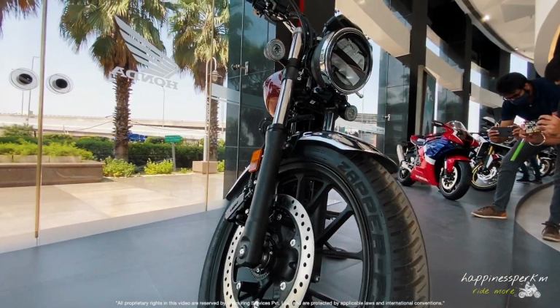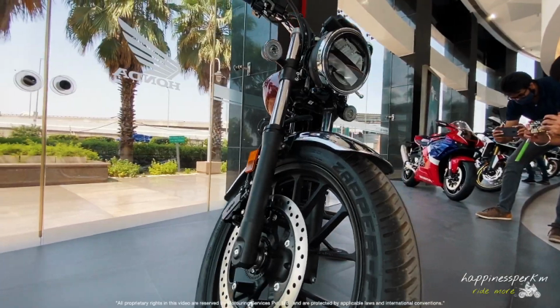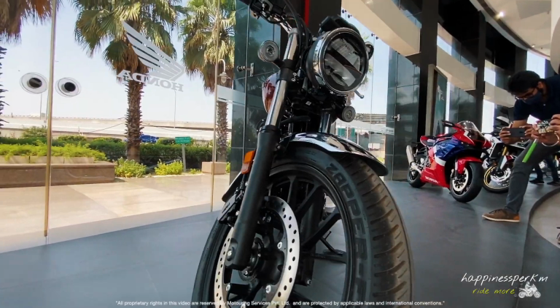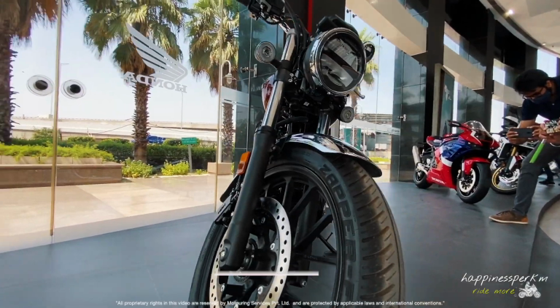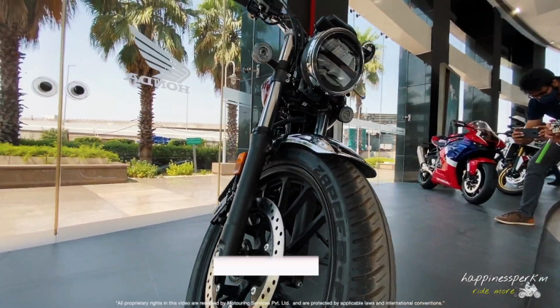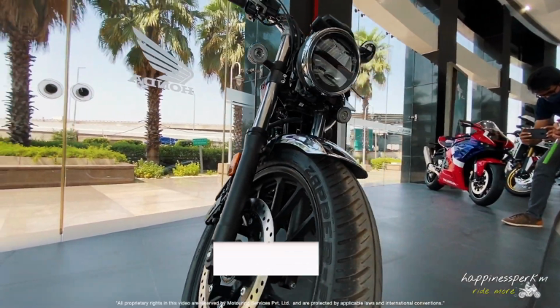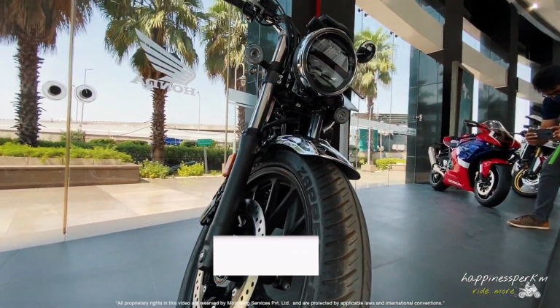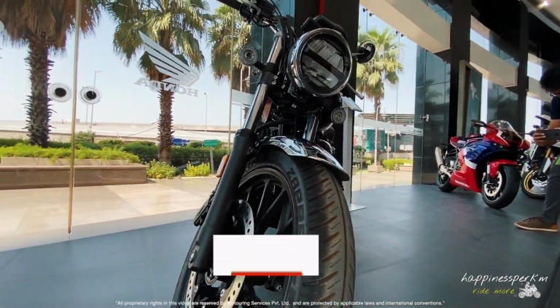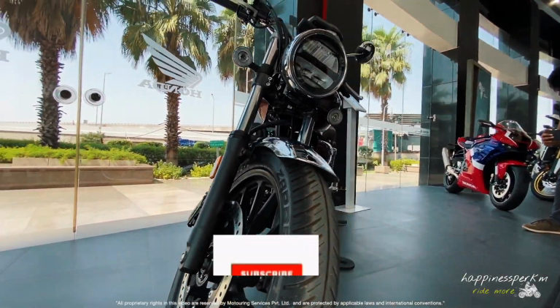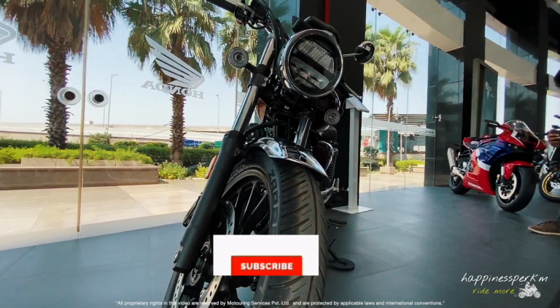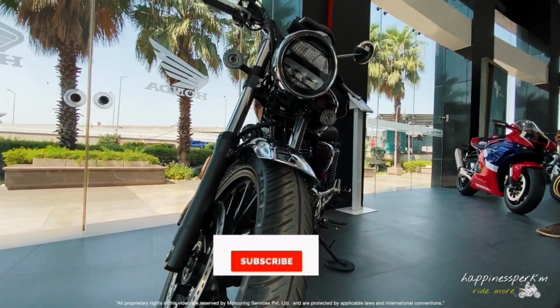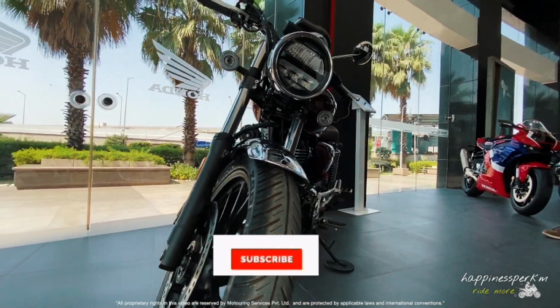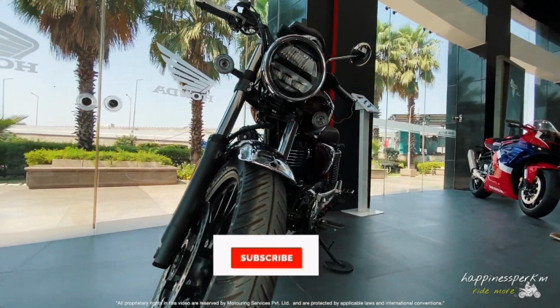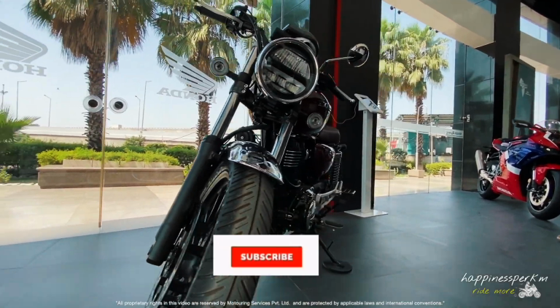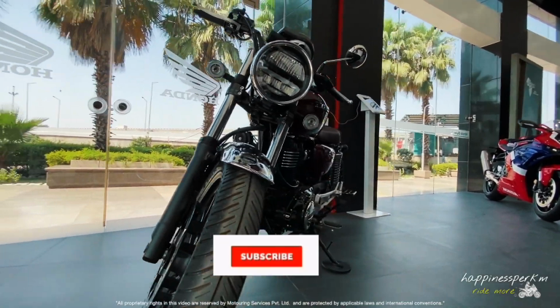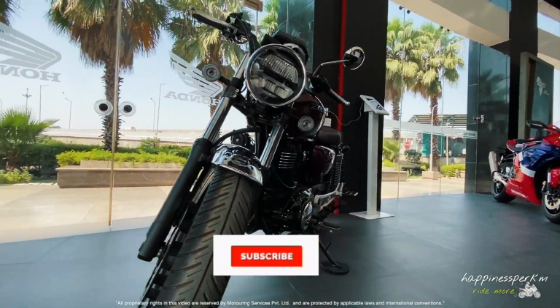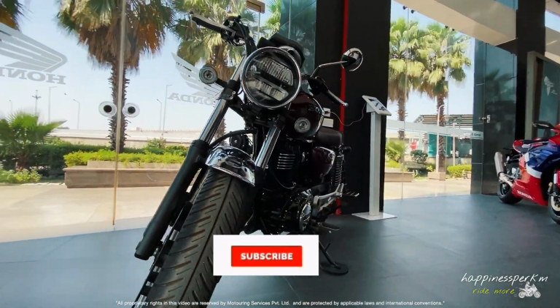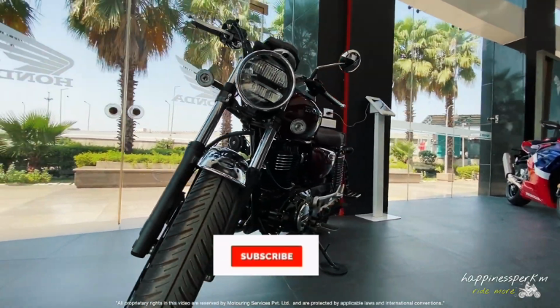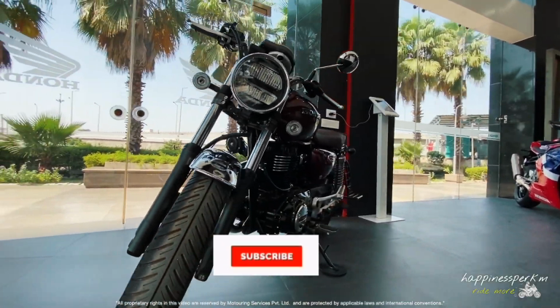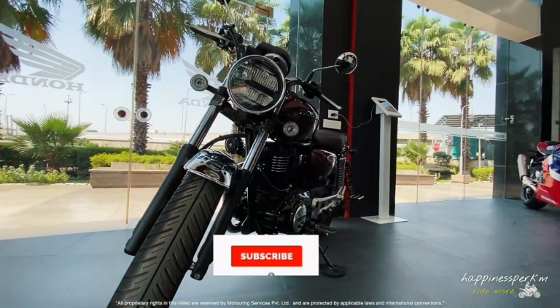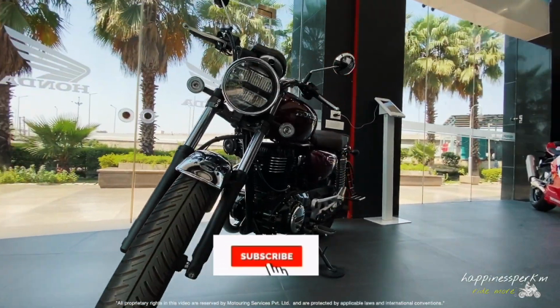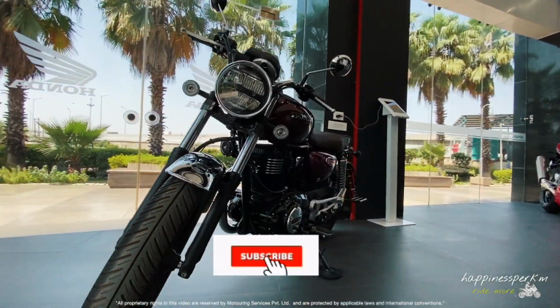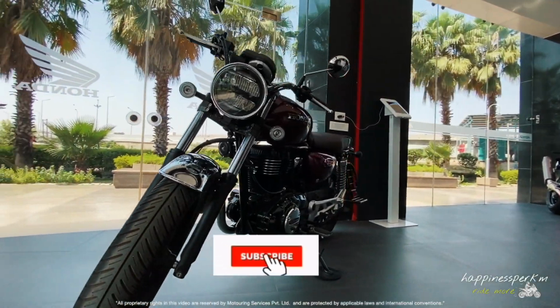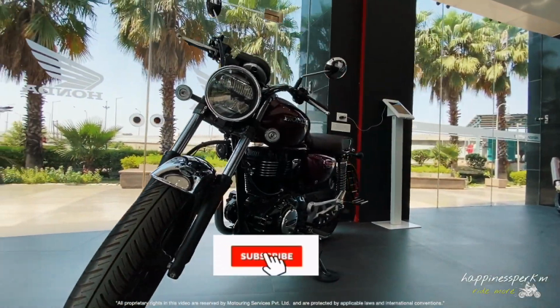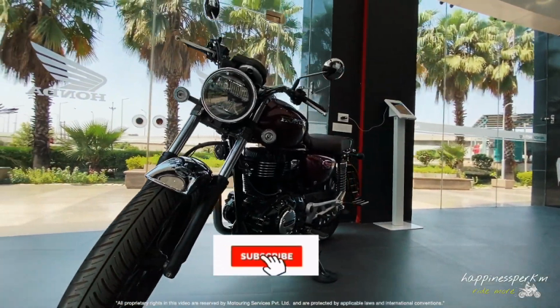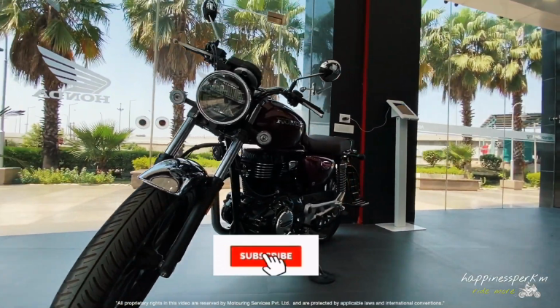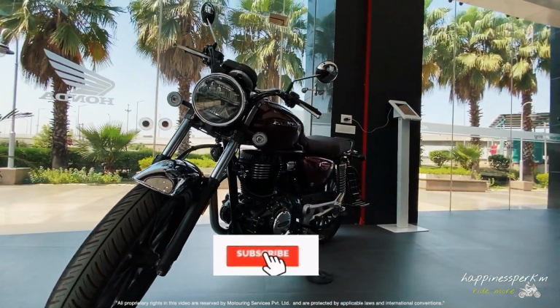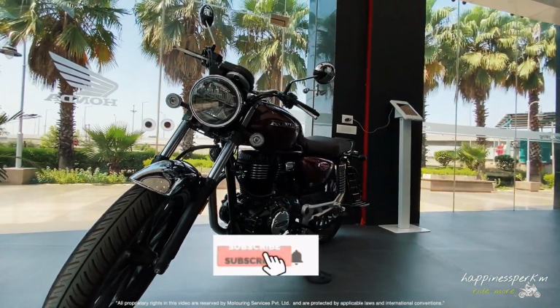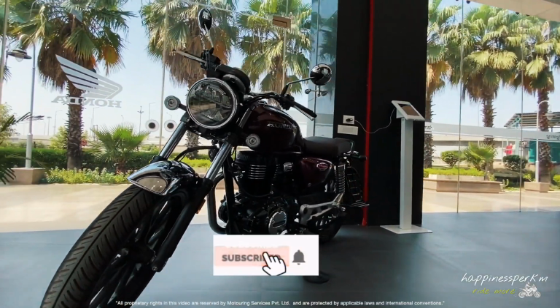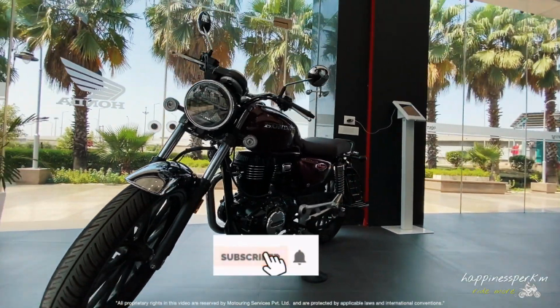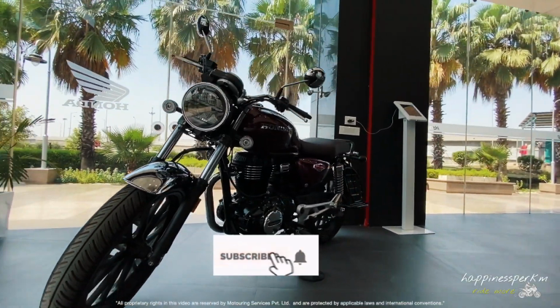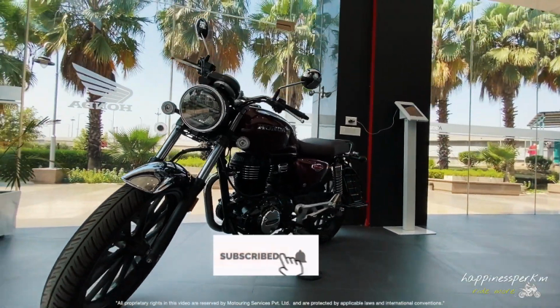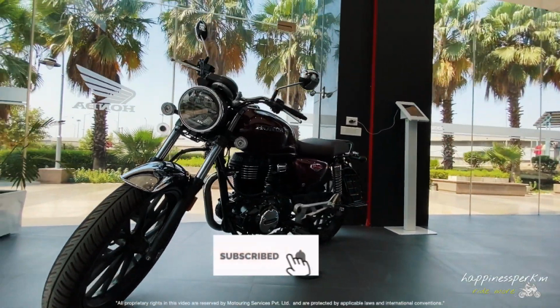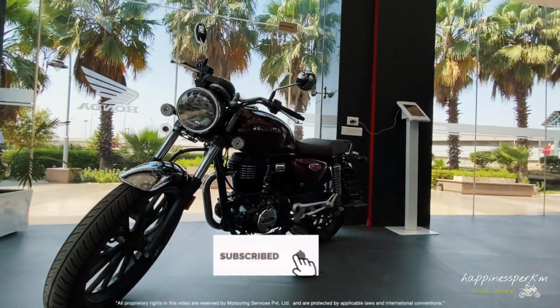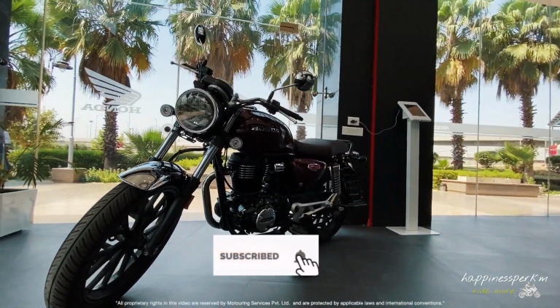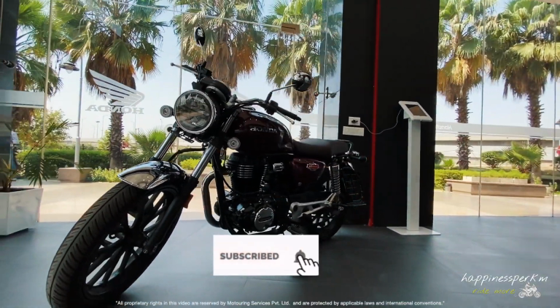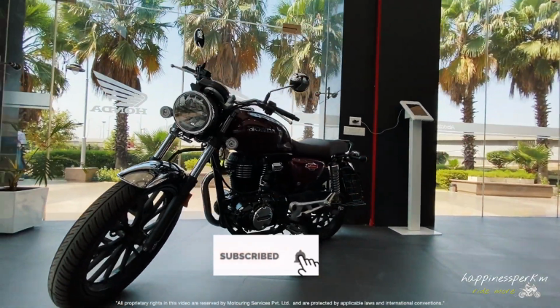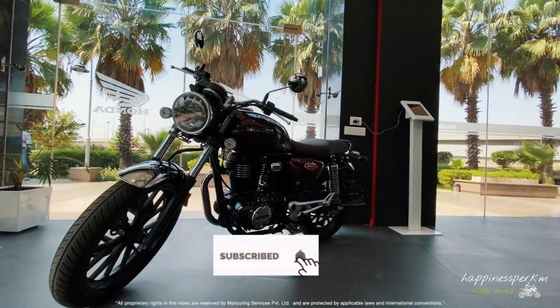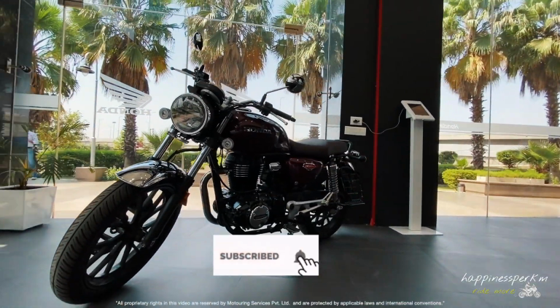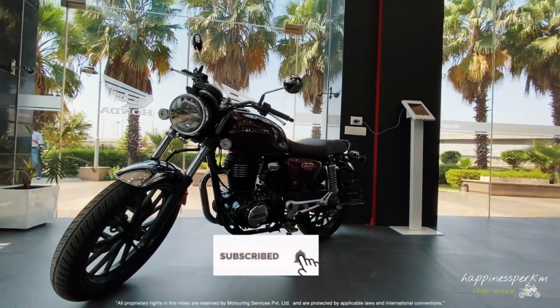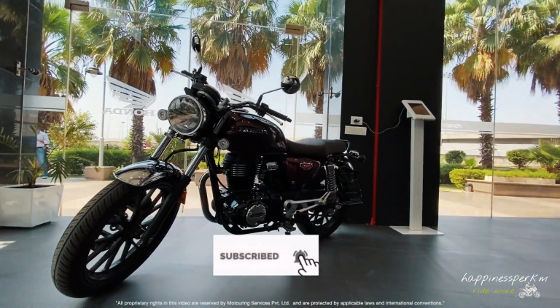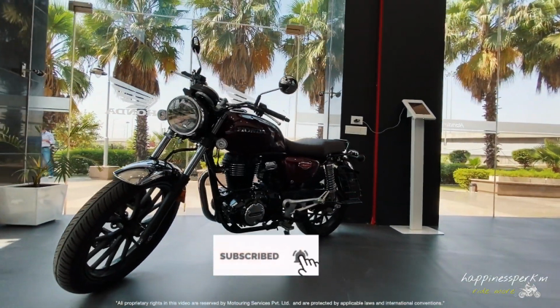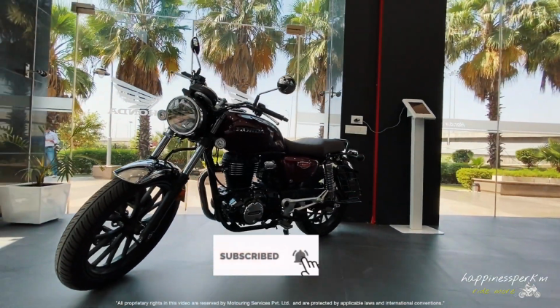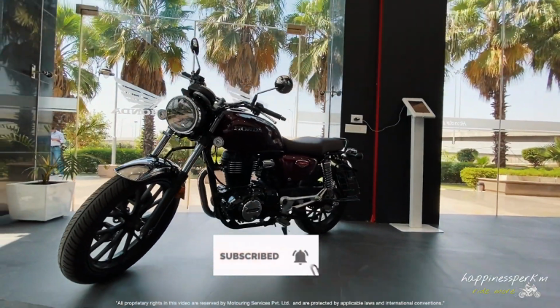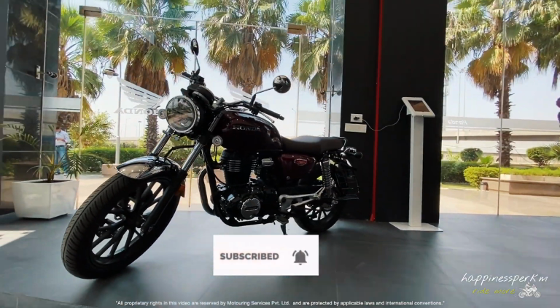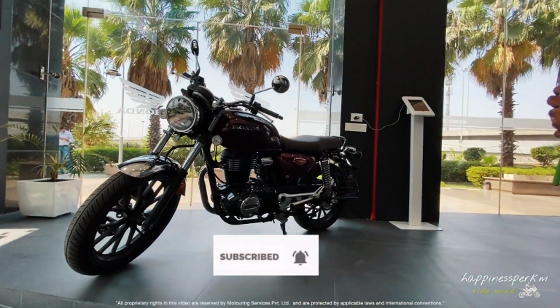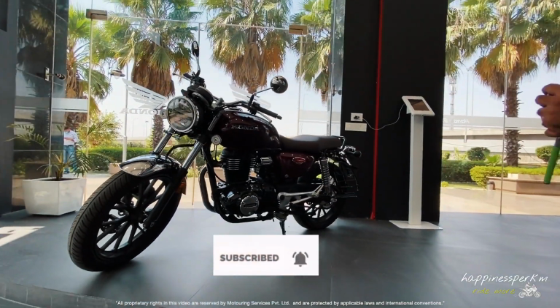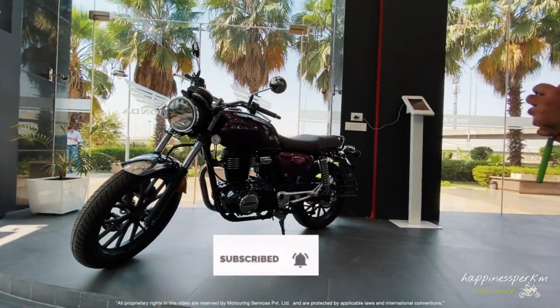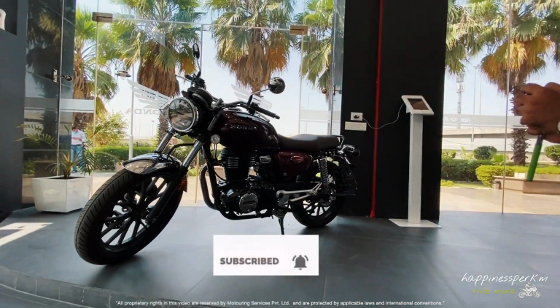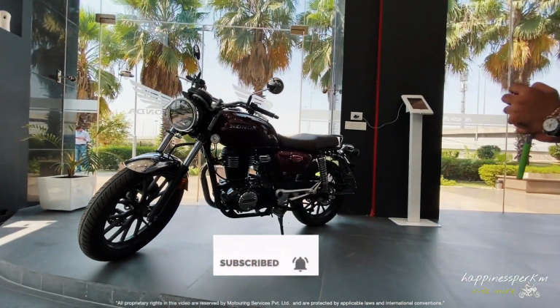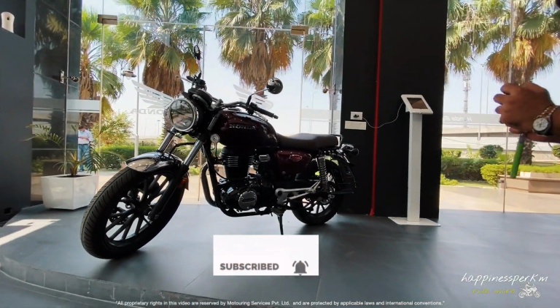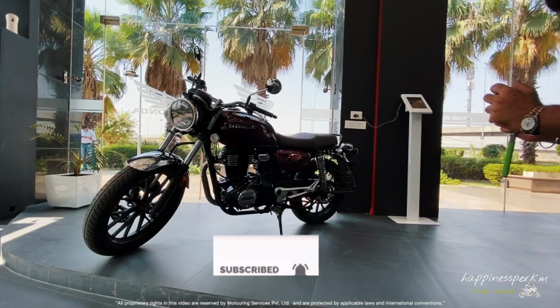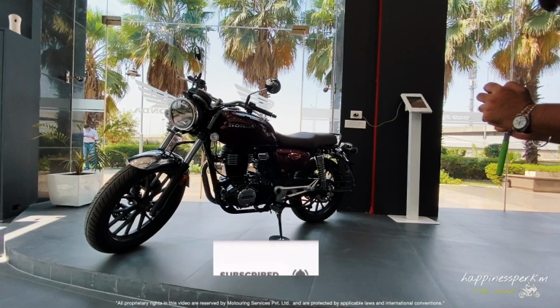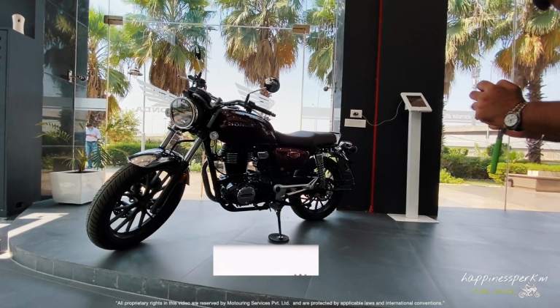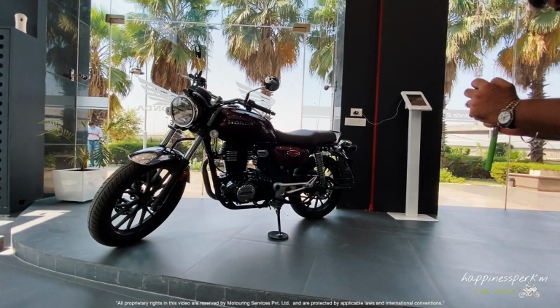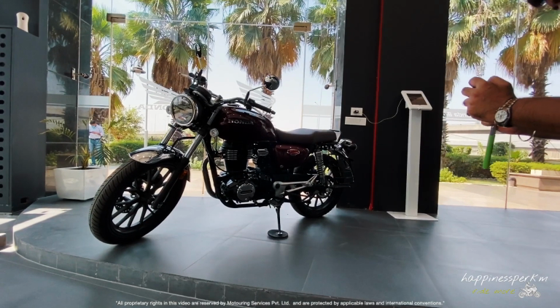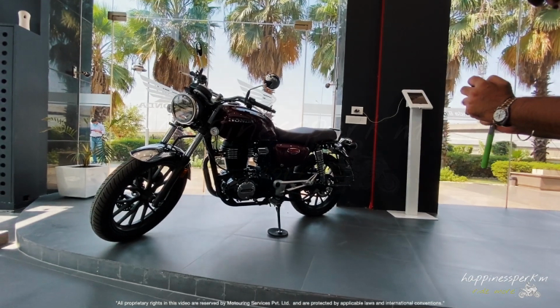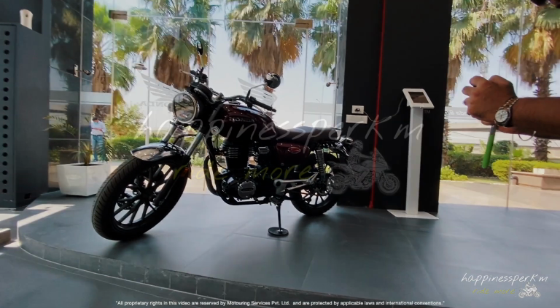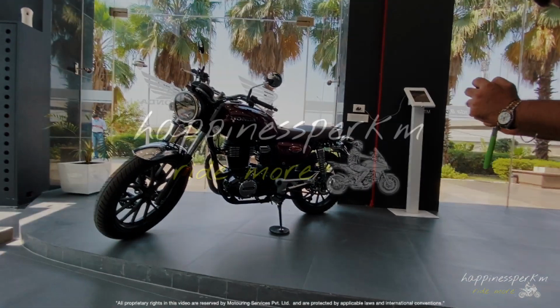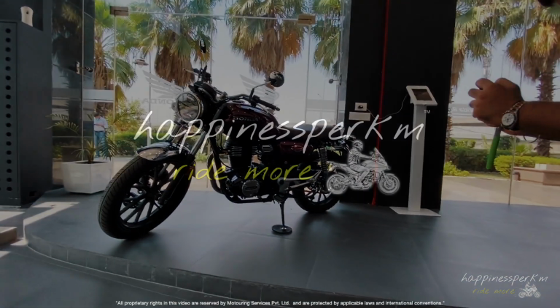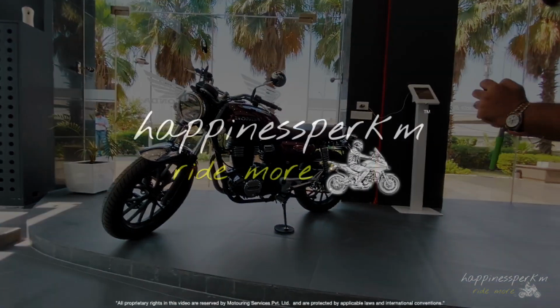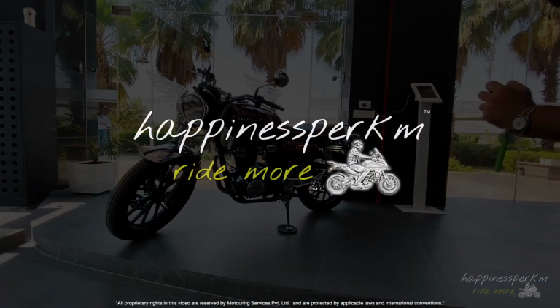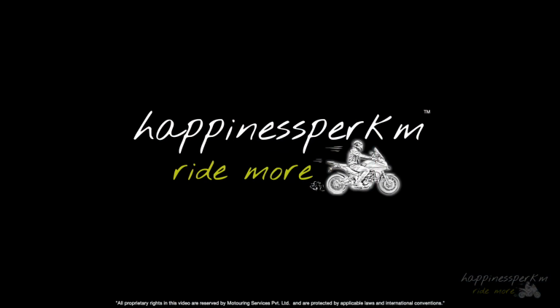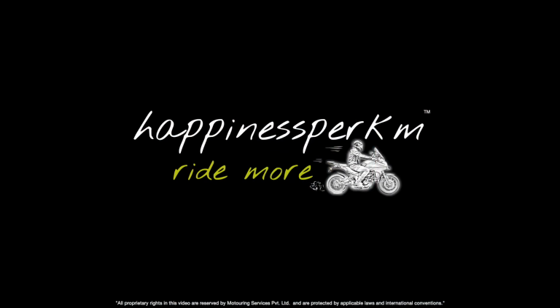Till then, if you liked watching this video please click like and subscribe to our YouTube channel, Happiness Per KM. Thanks for watching.